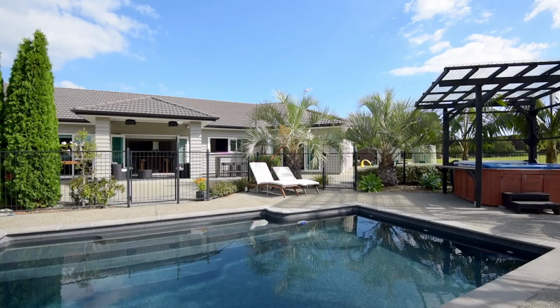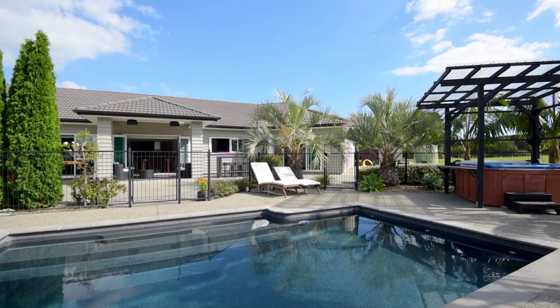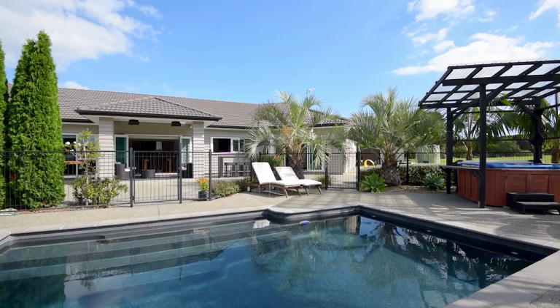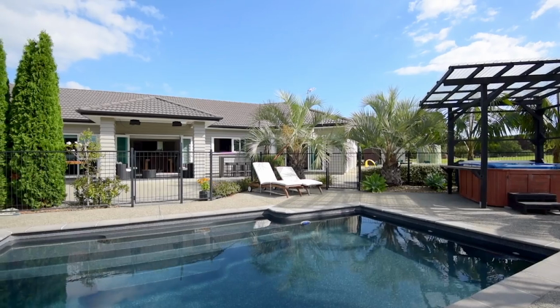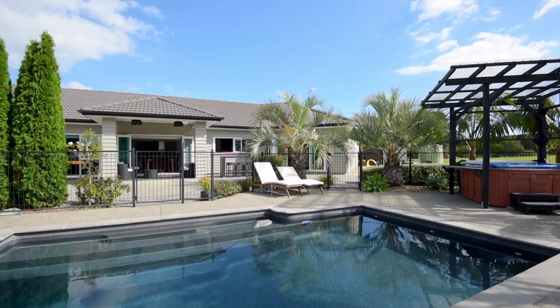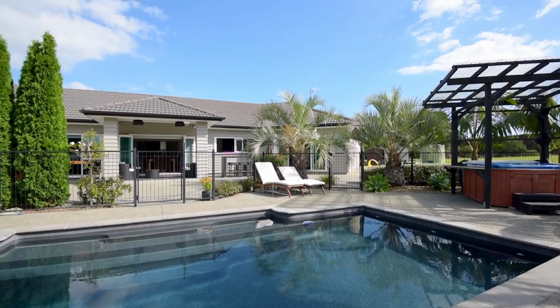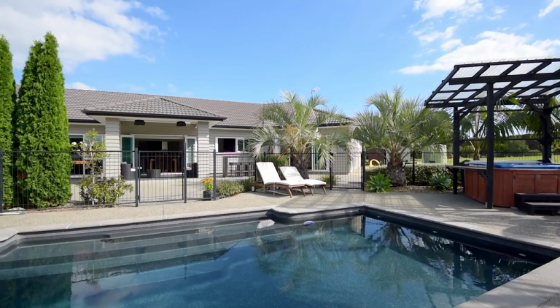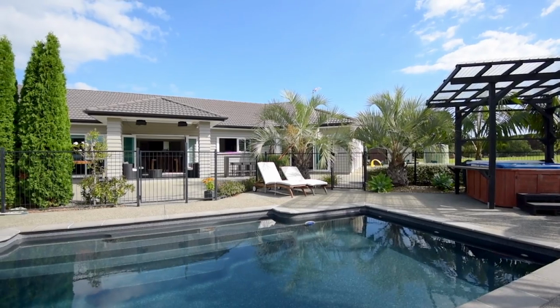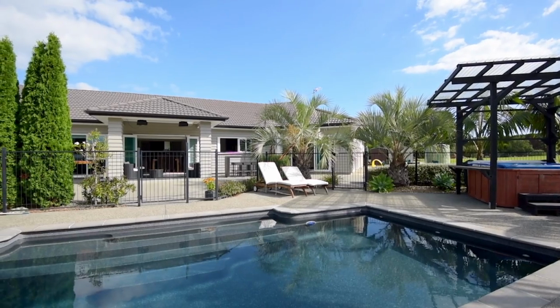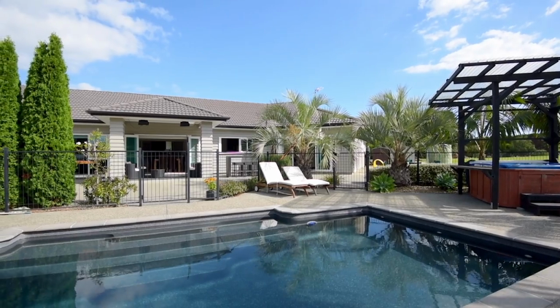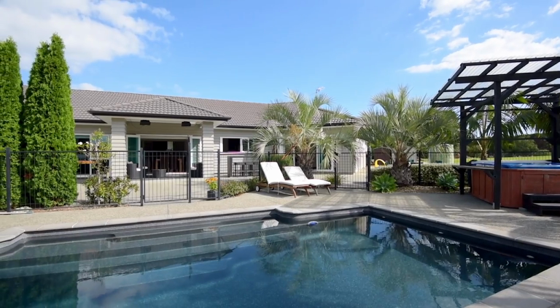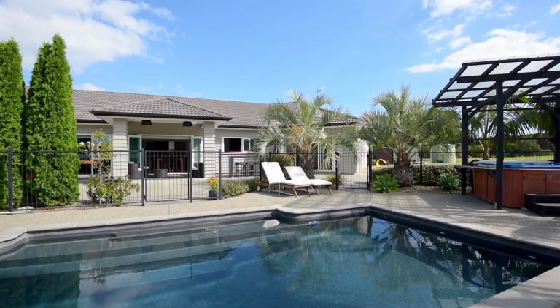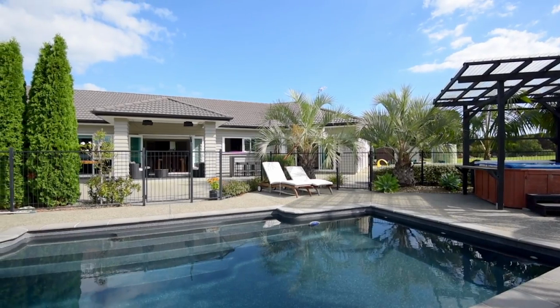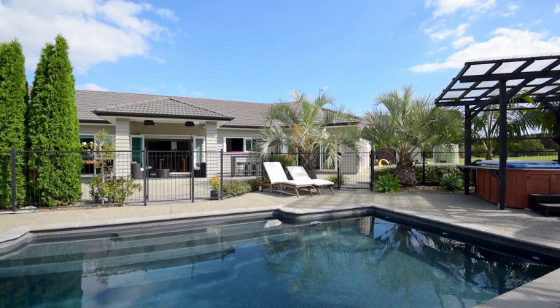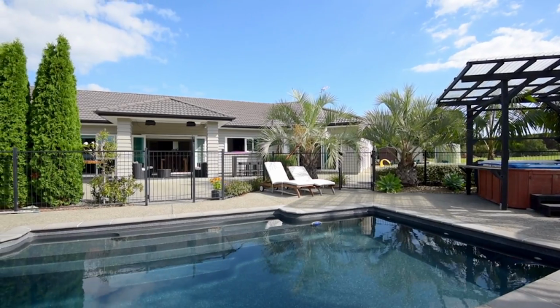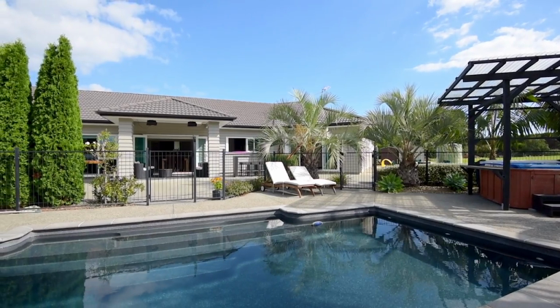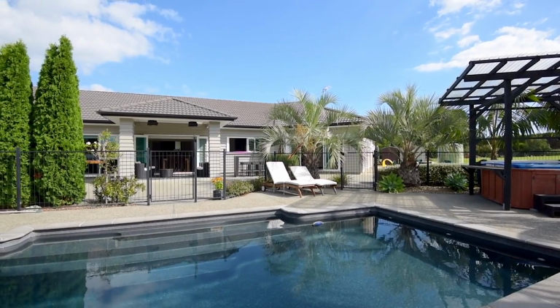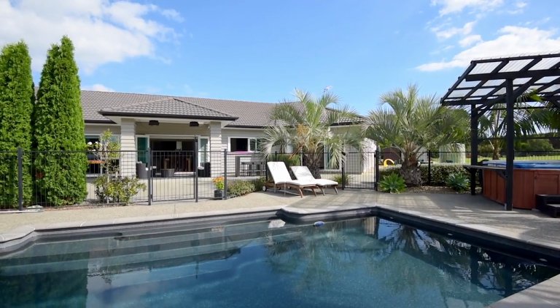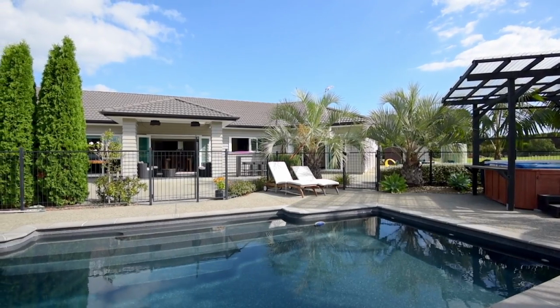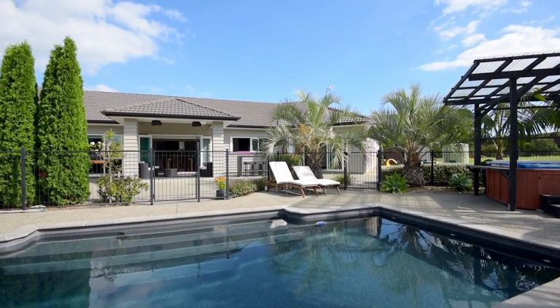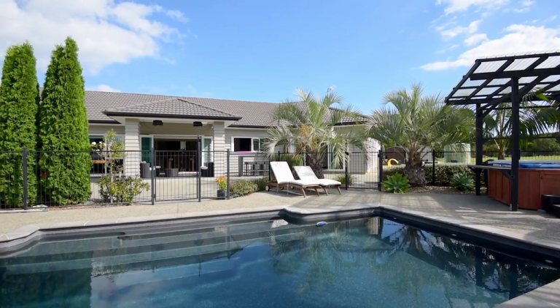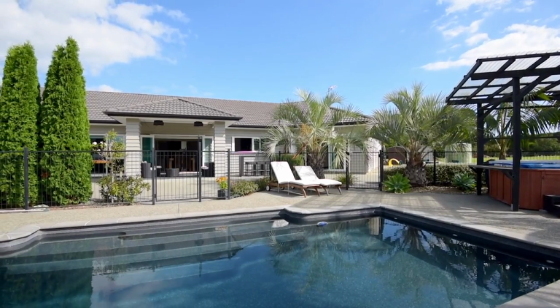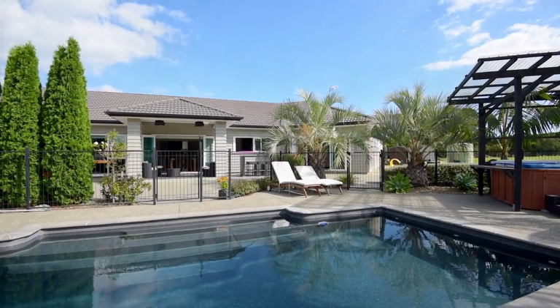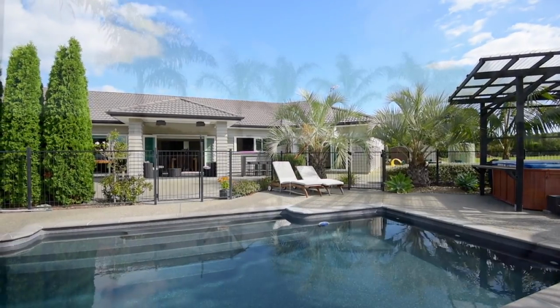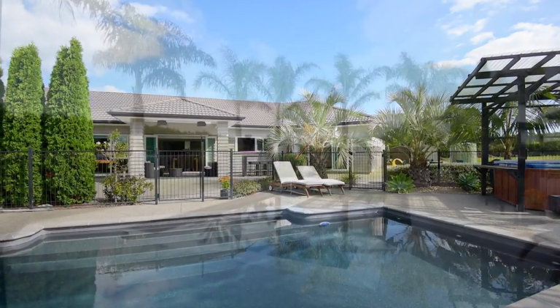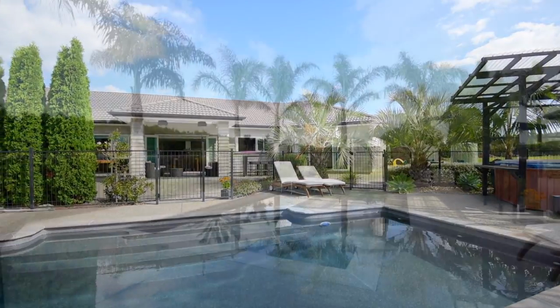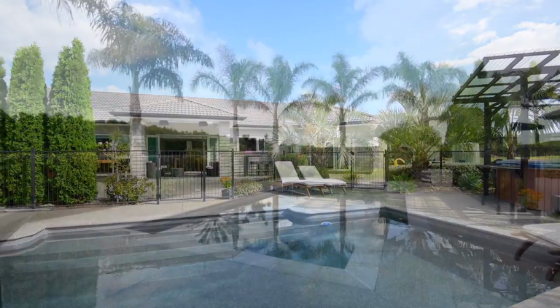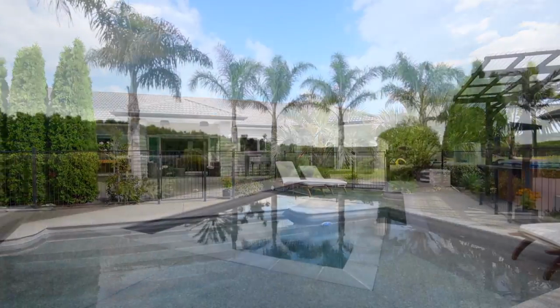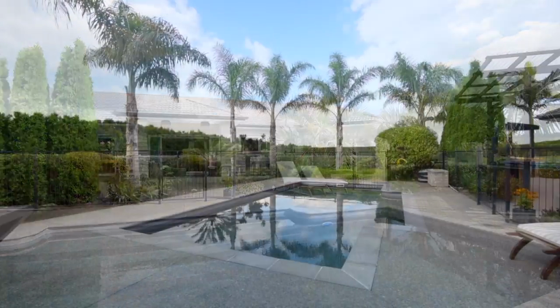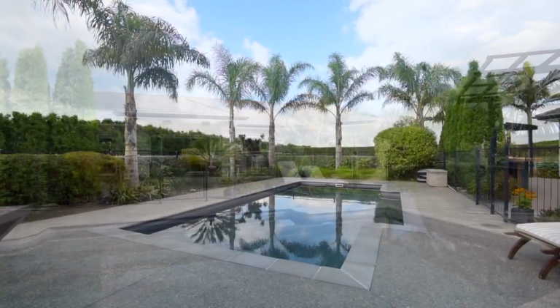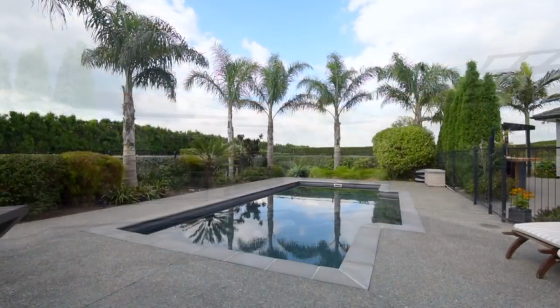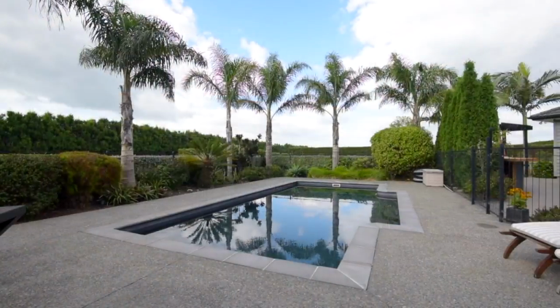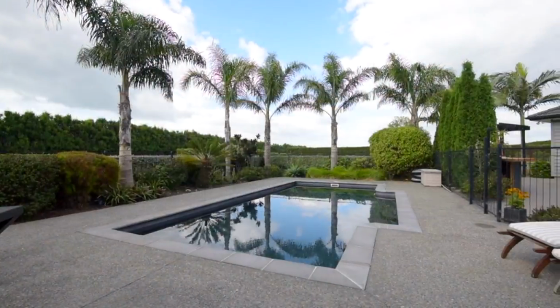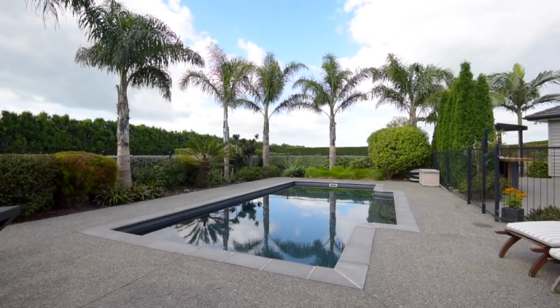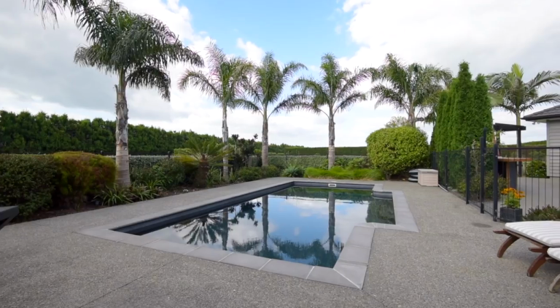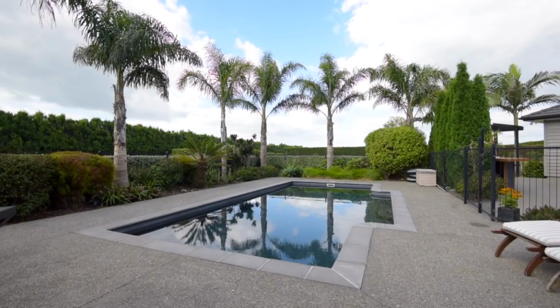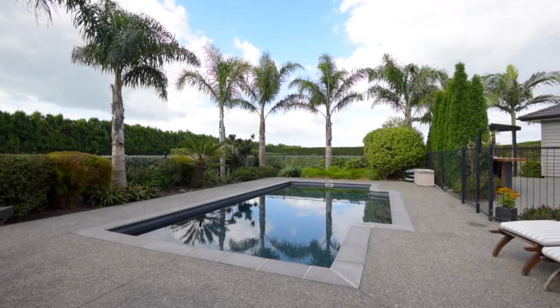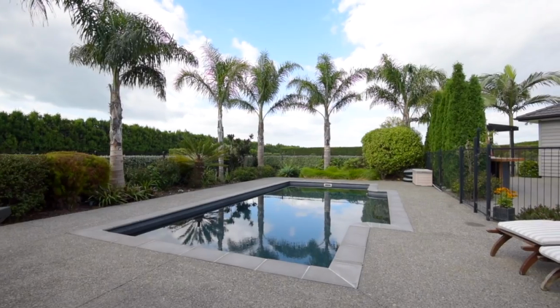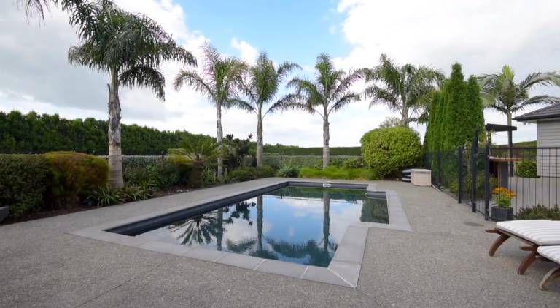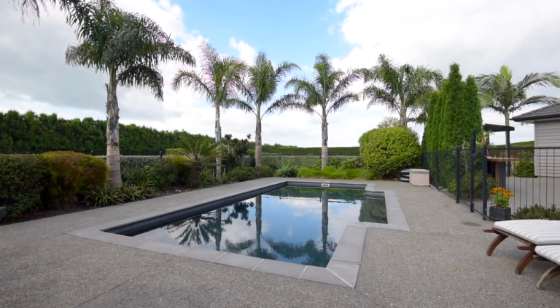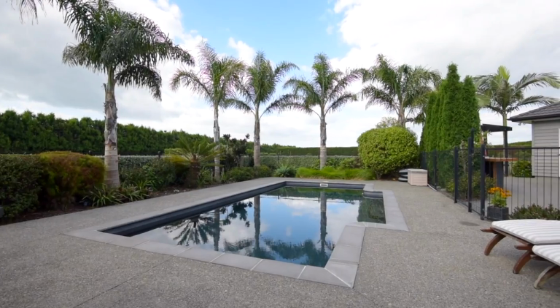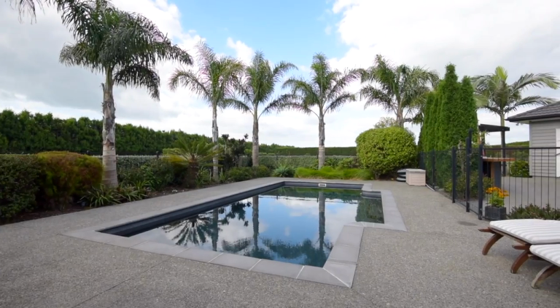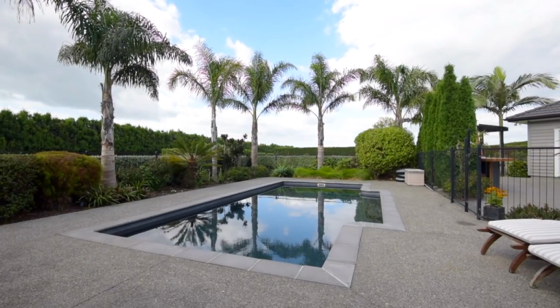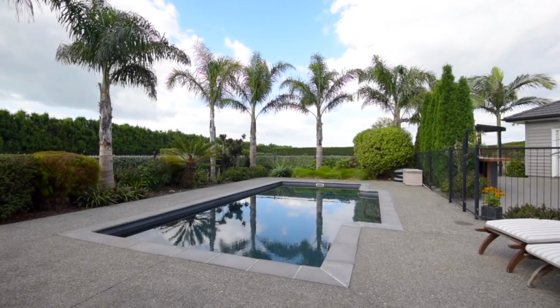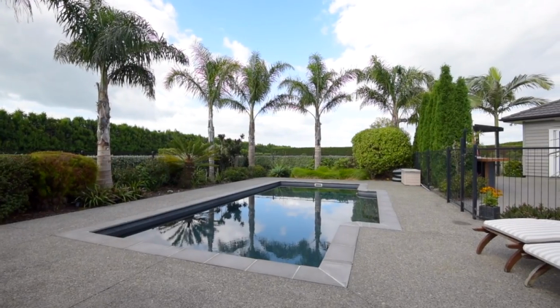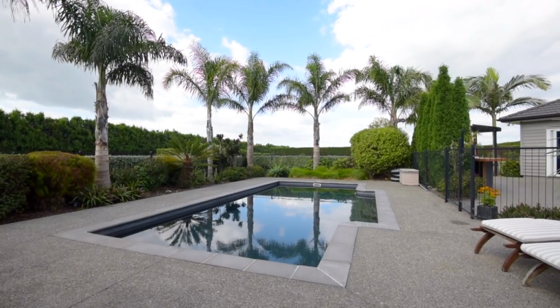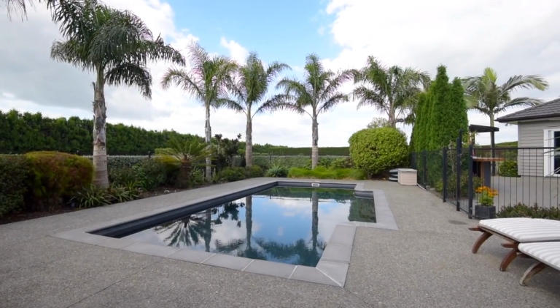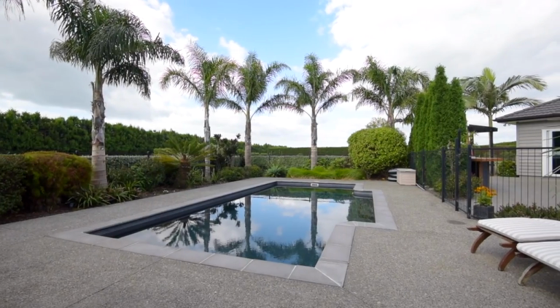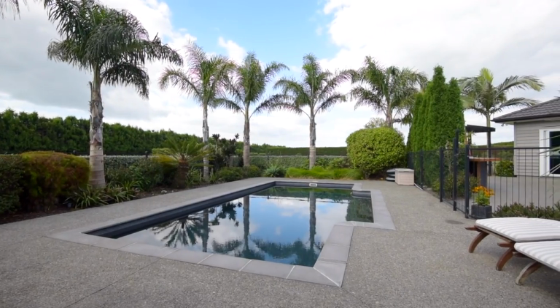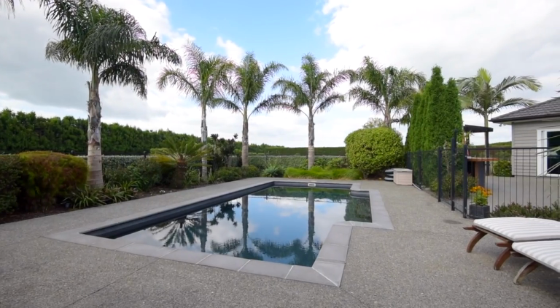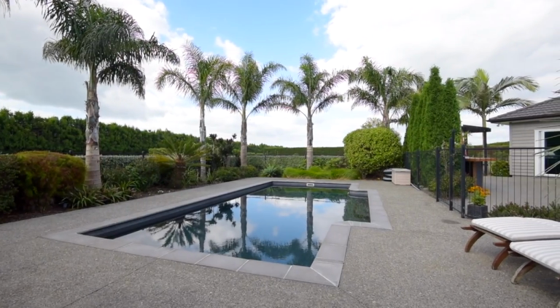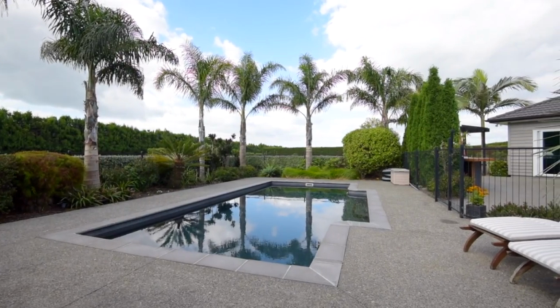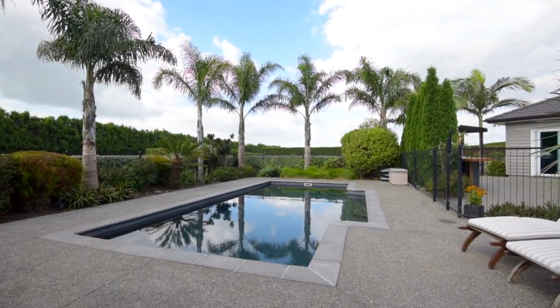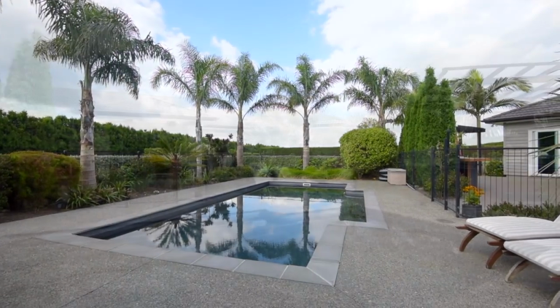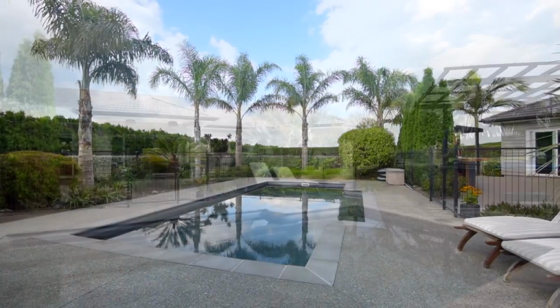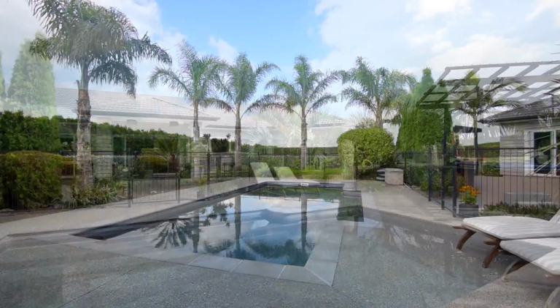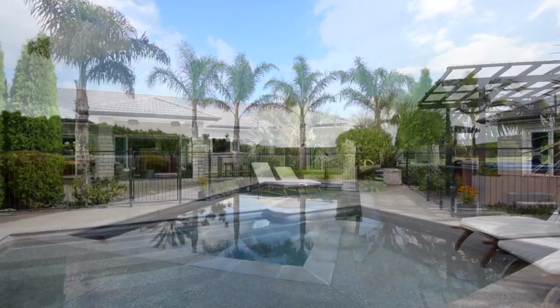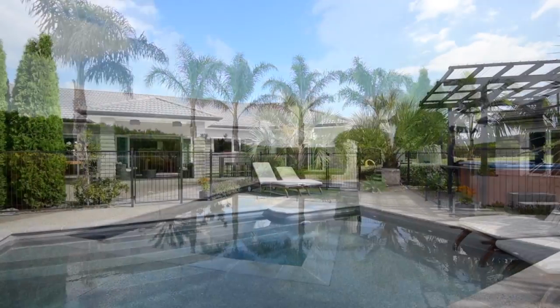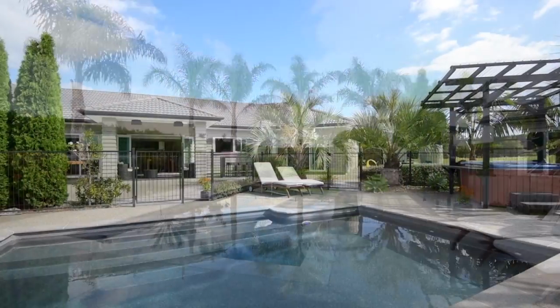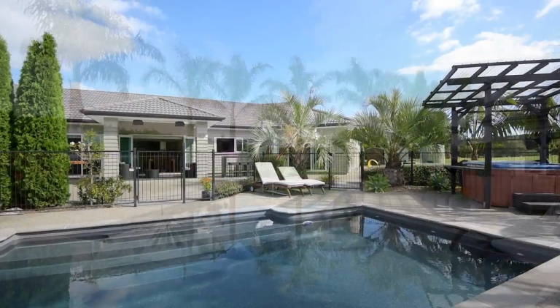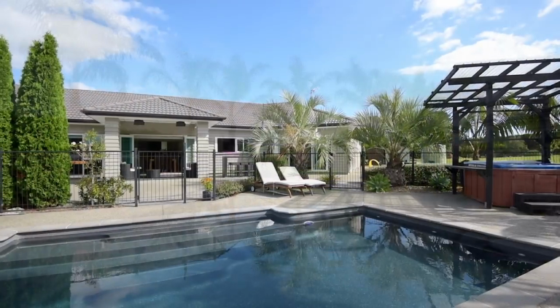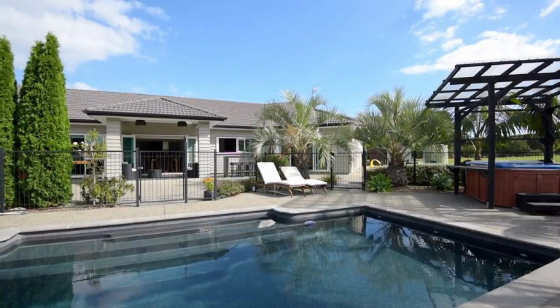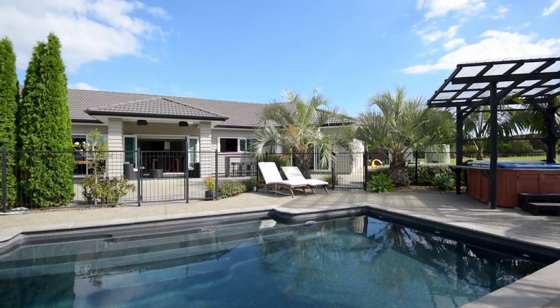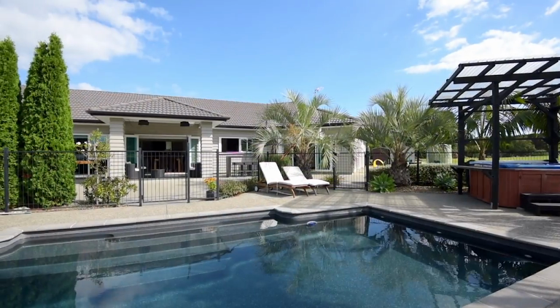The gorgeous fenced pool with wide surrounds is bordered by tall, established shrubs and swaying palms — you really could be anywhere.